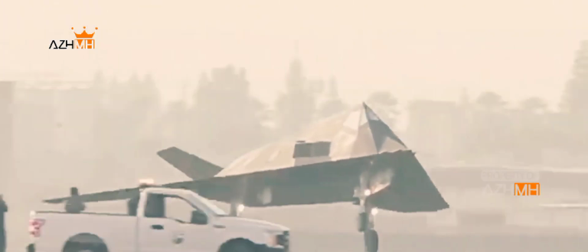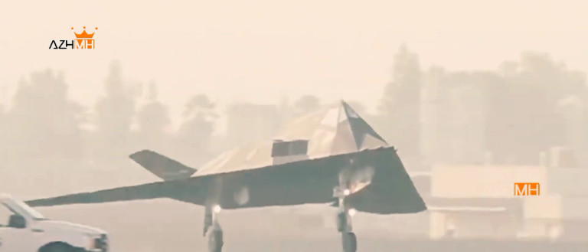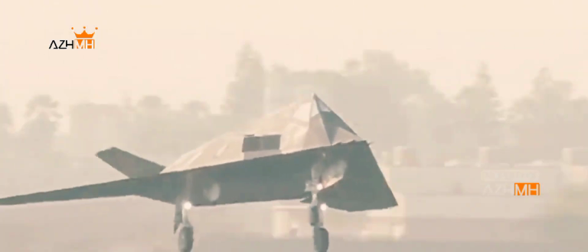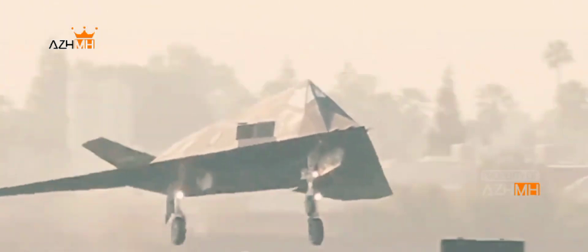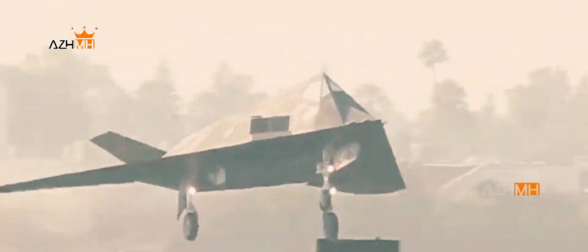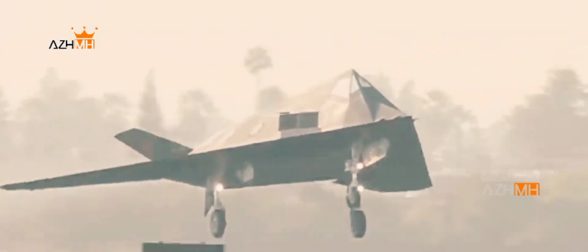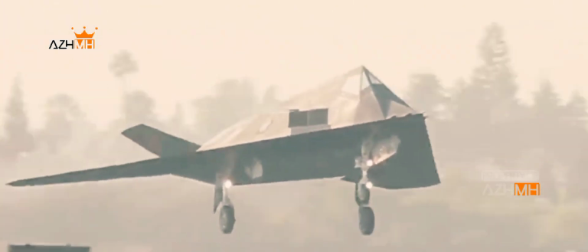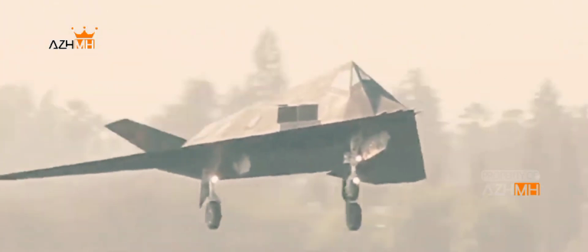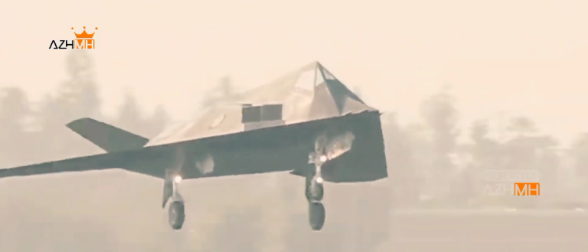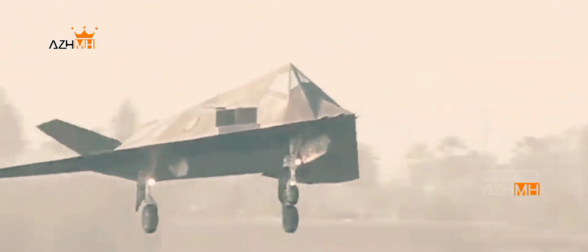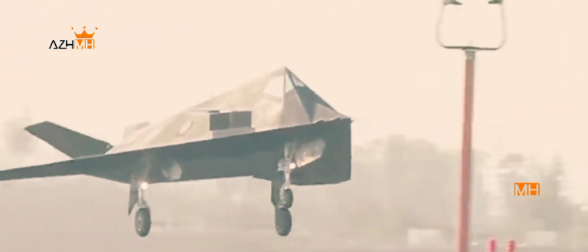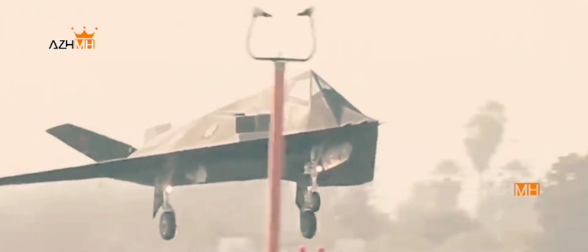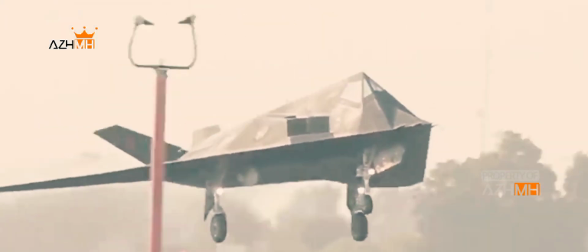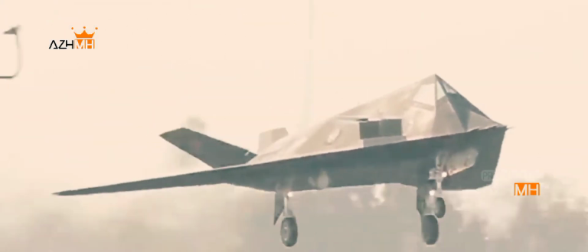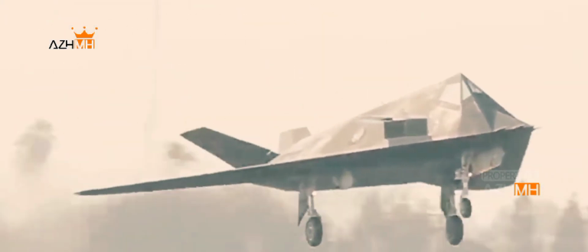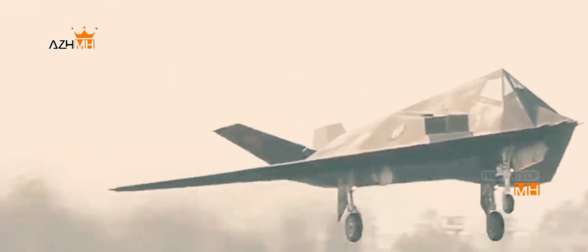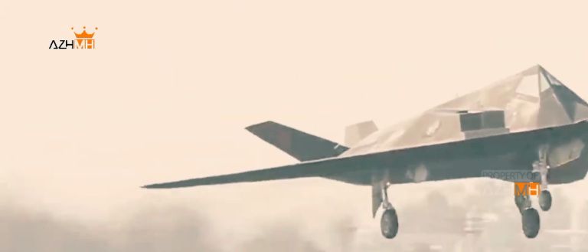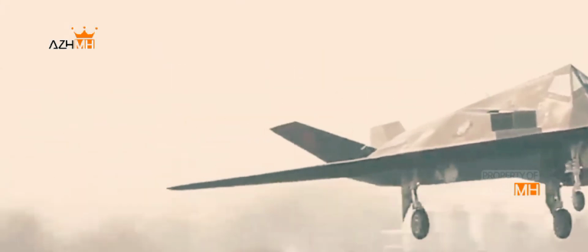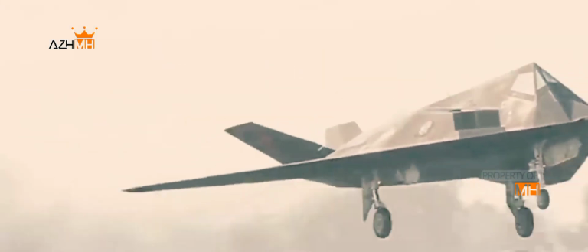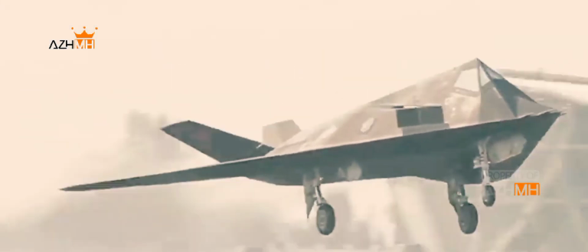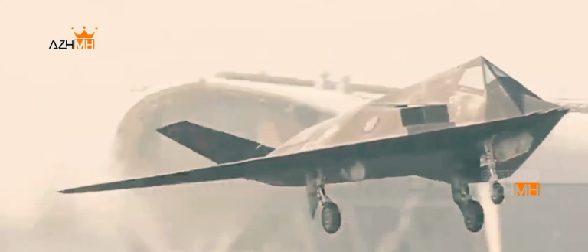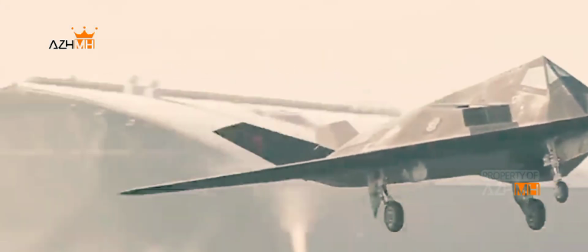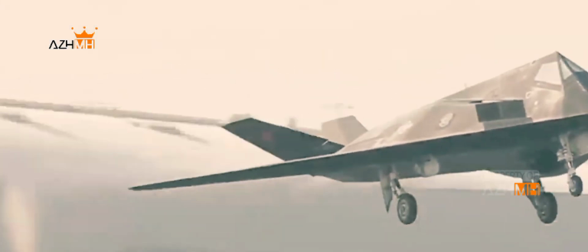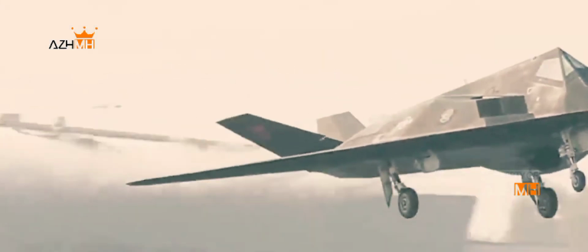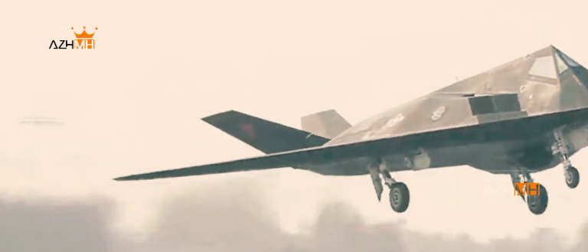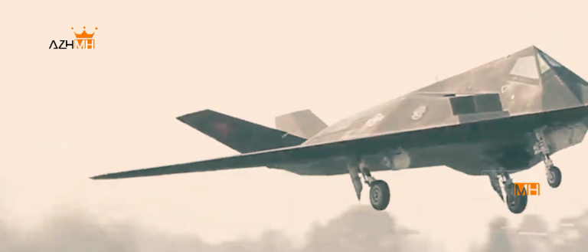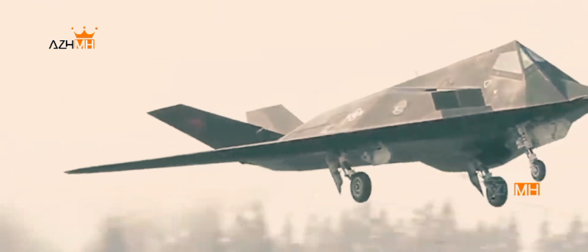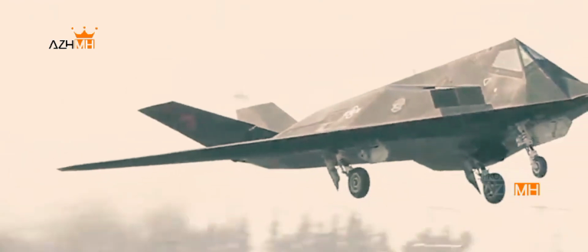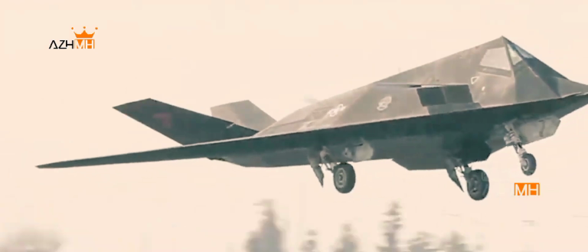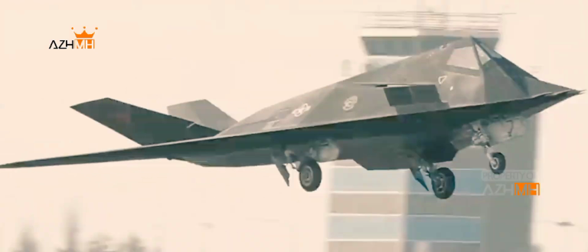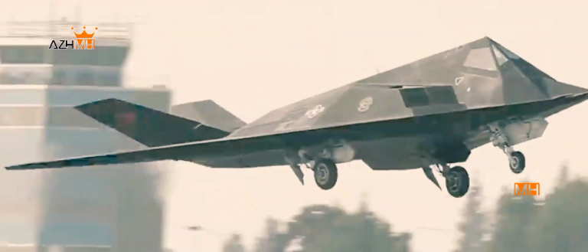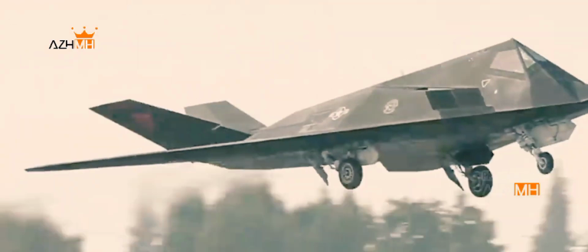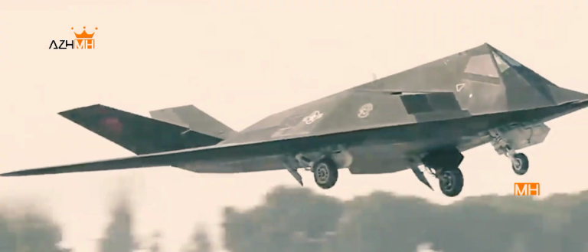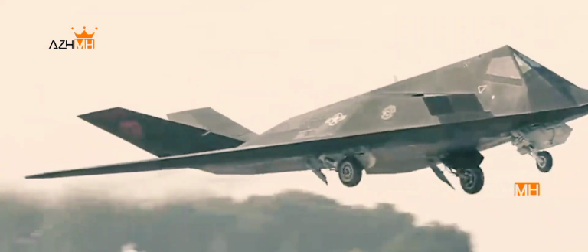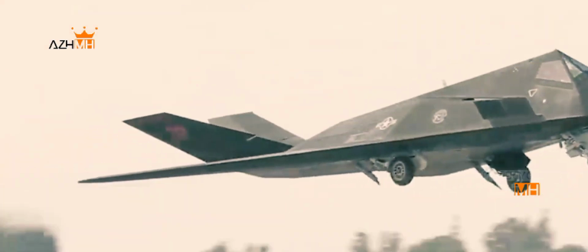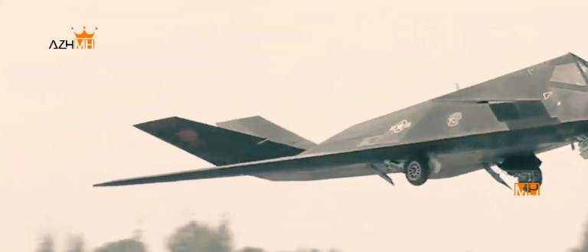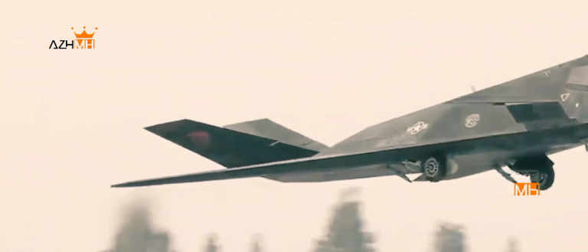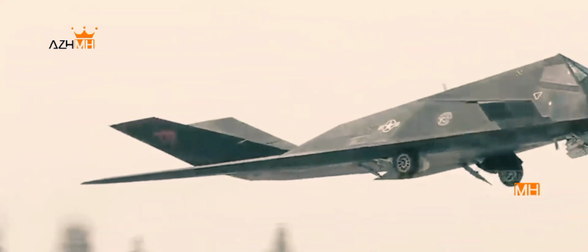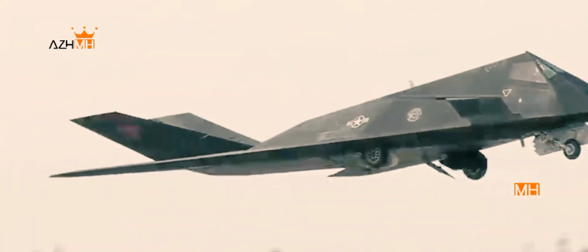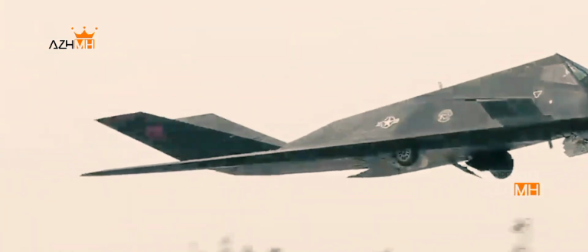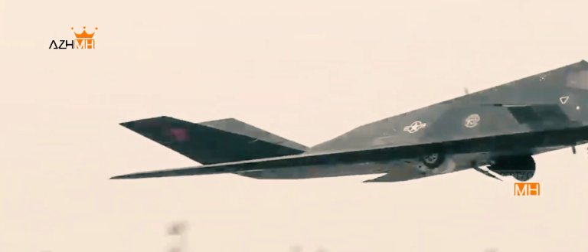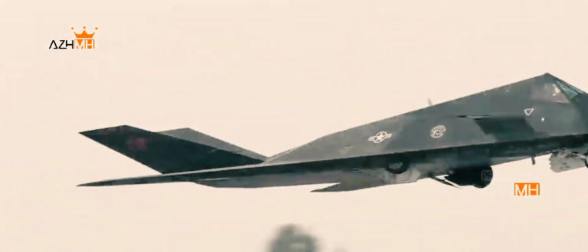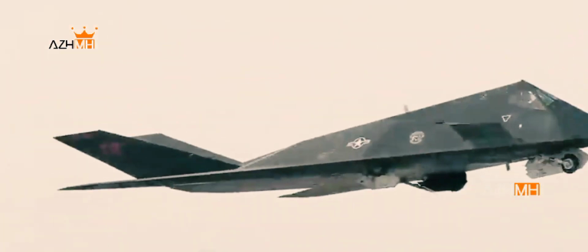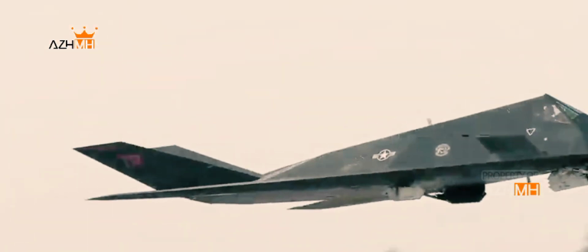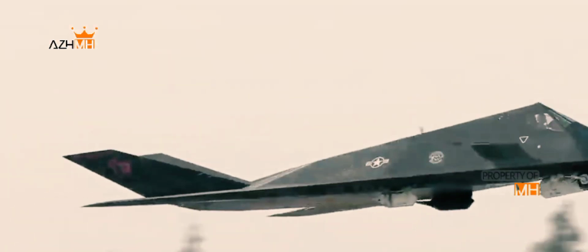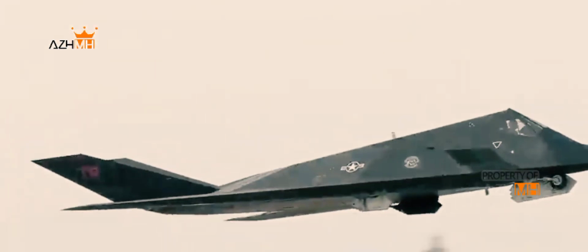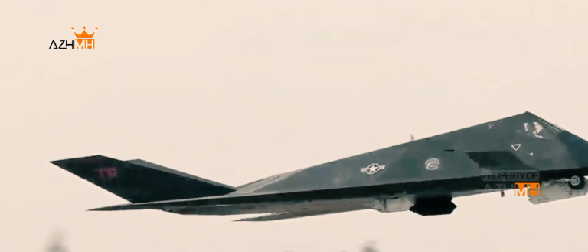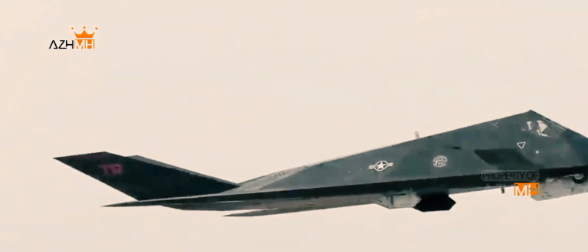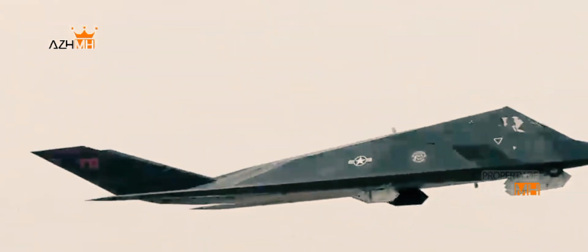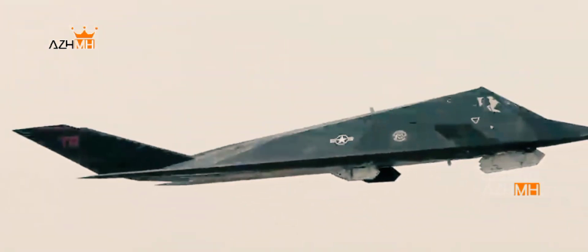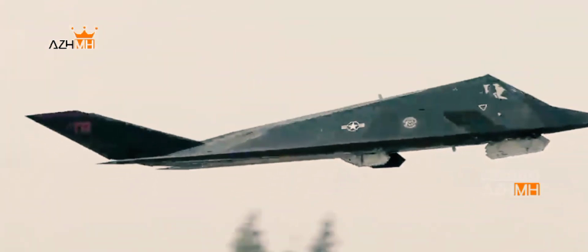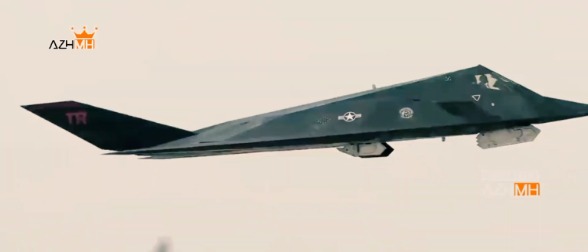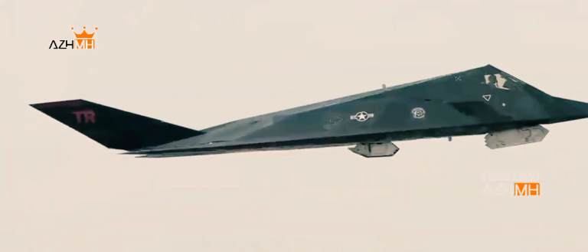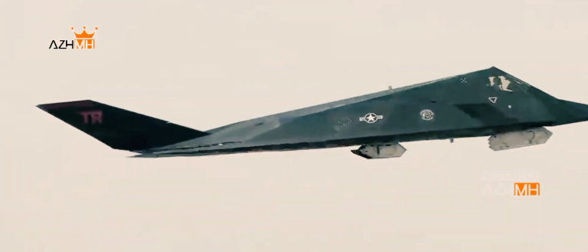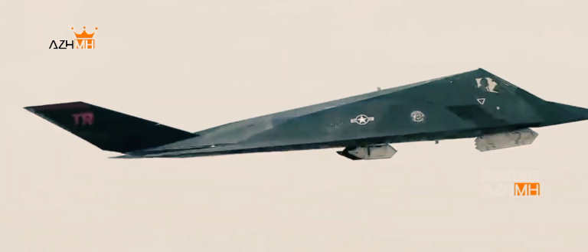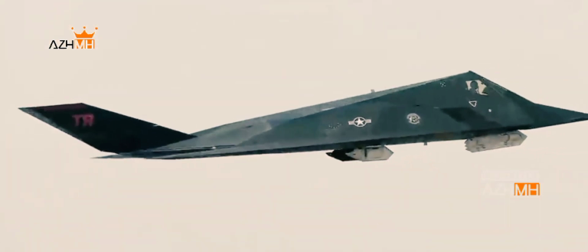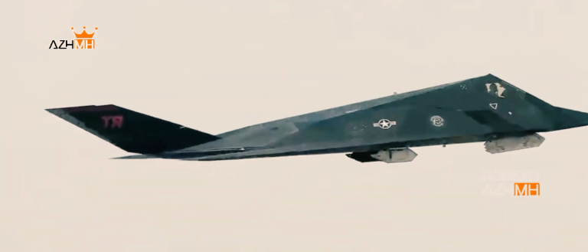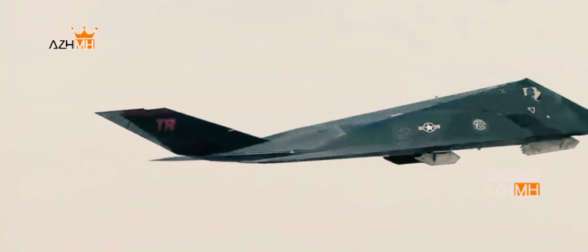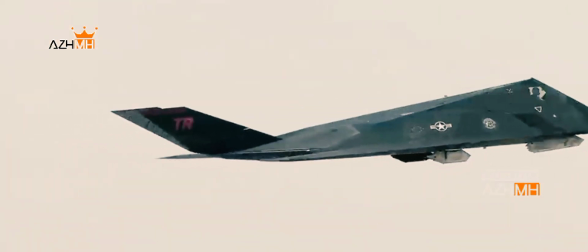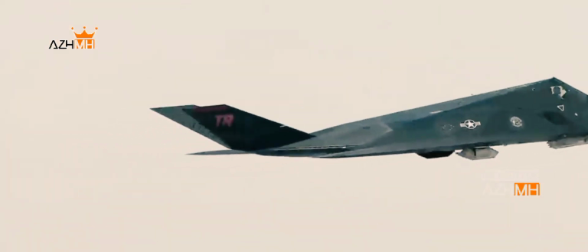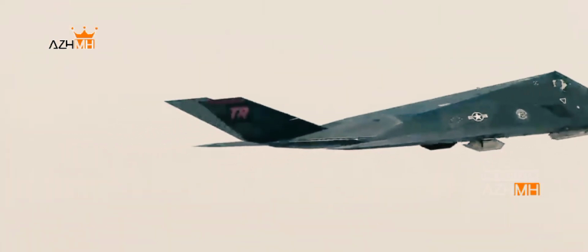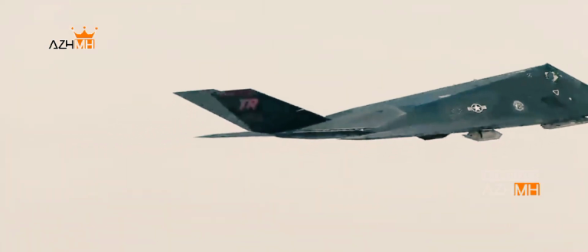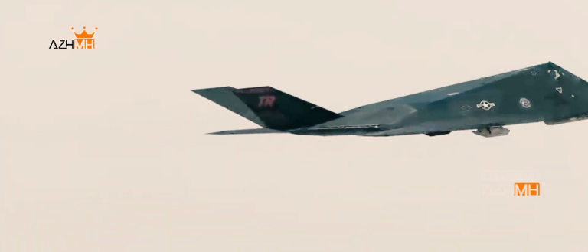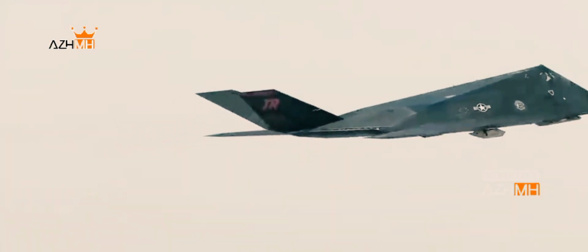Compared with planes like the B-52, the C-130, and the KC-135 Stratotanker, it made for a relatively short service life.